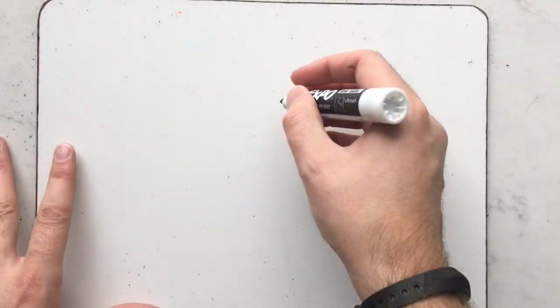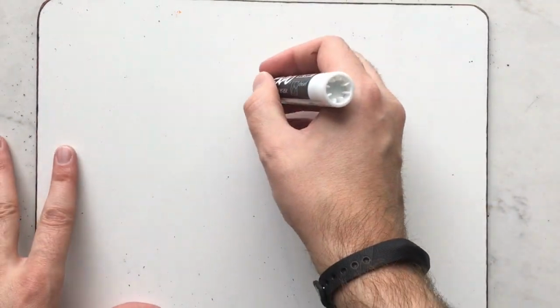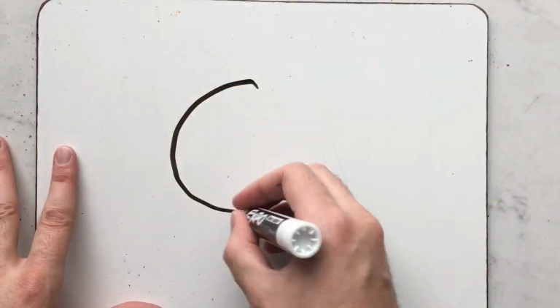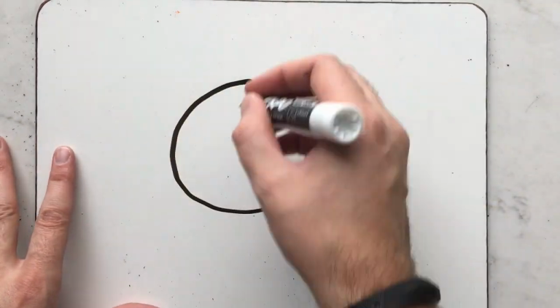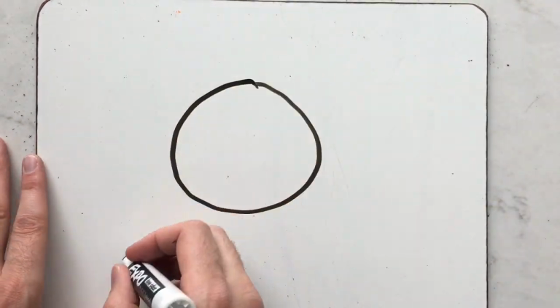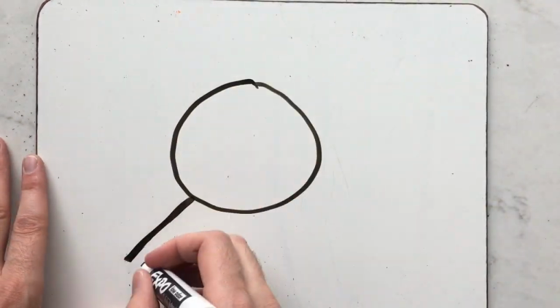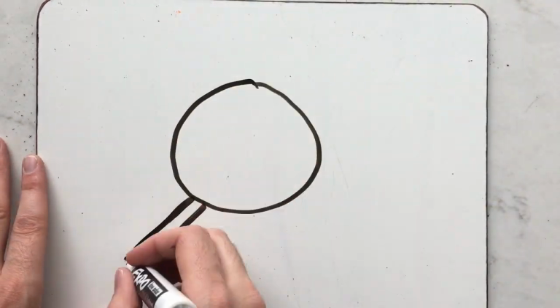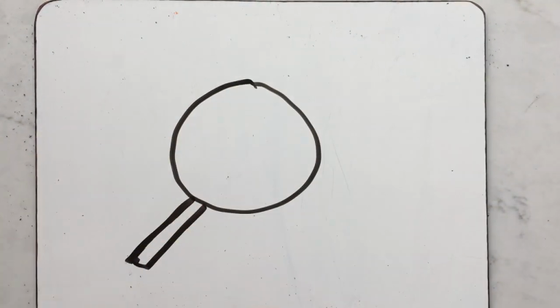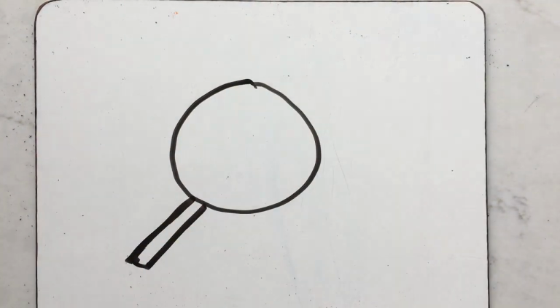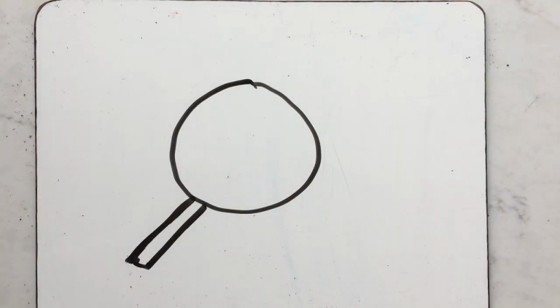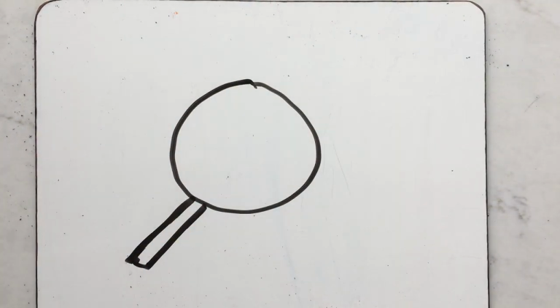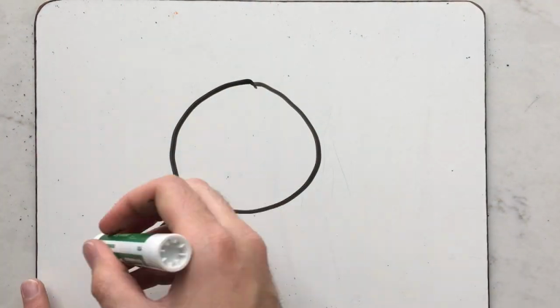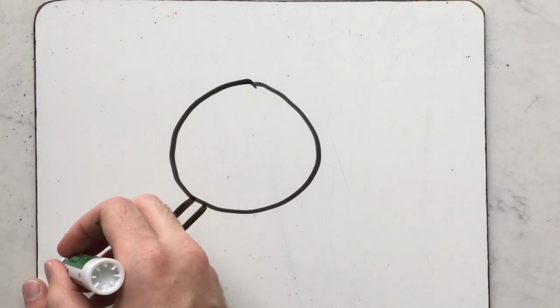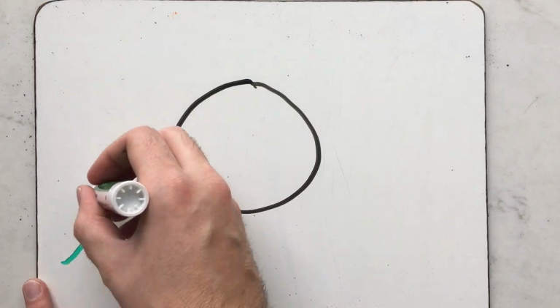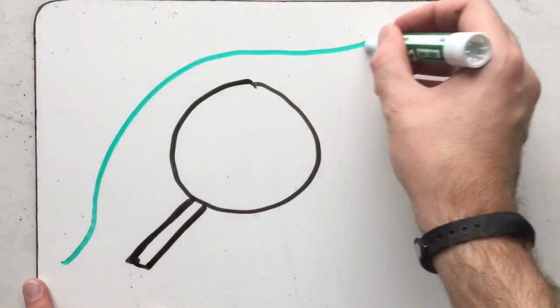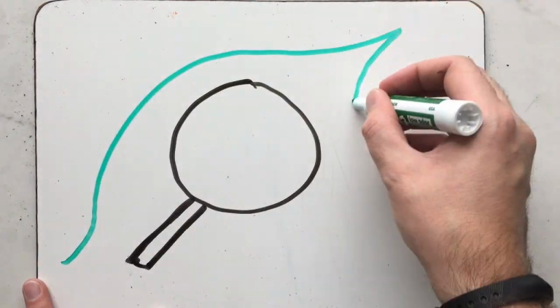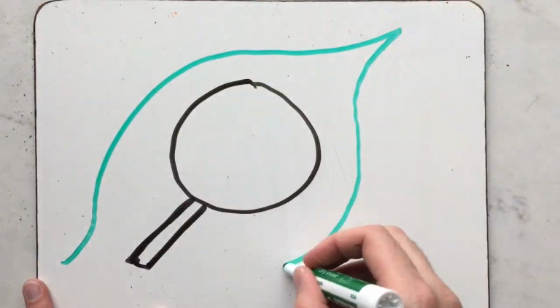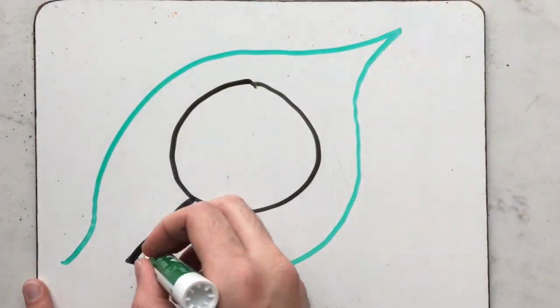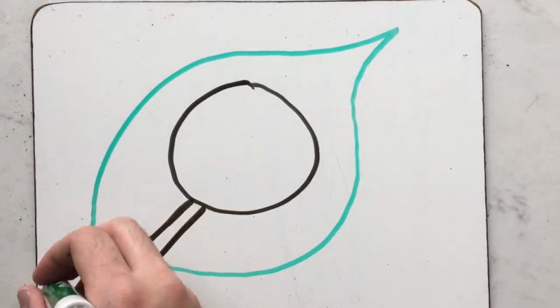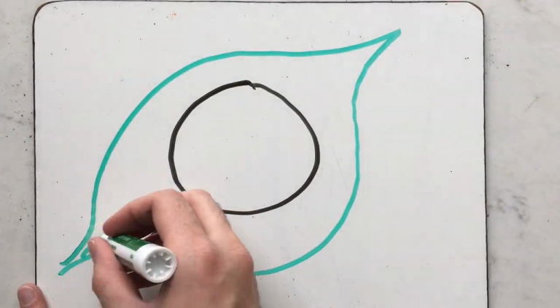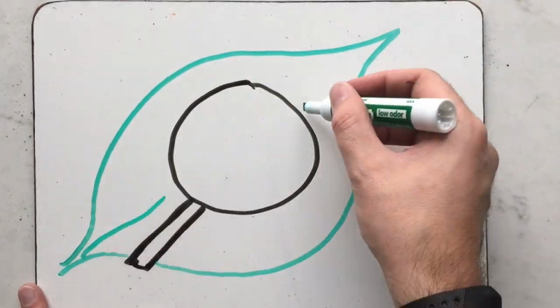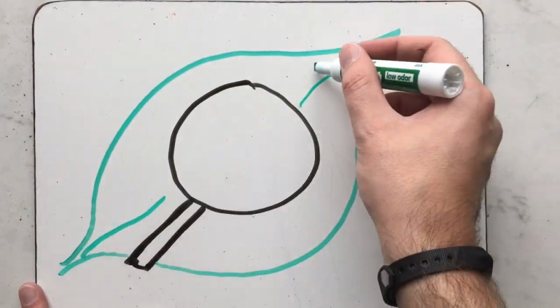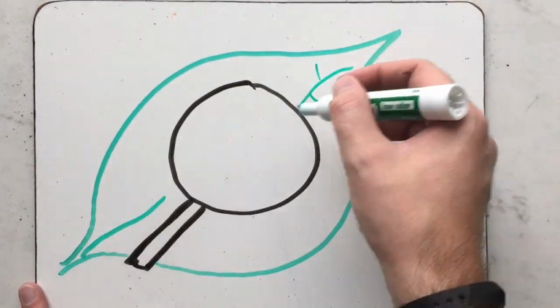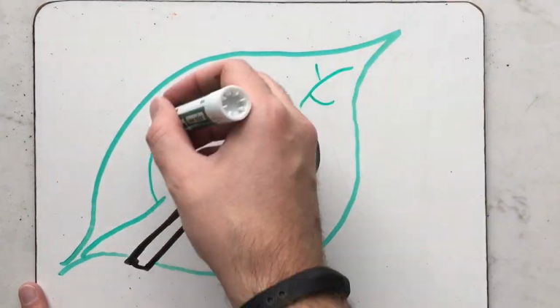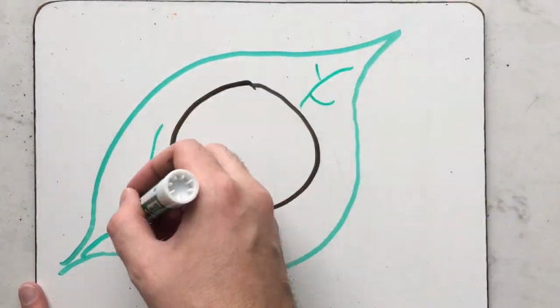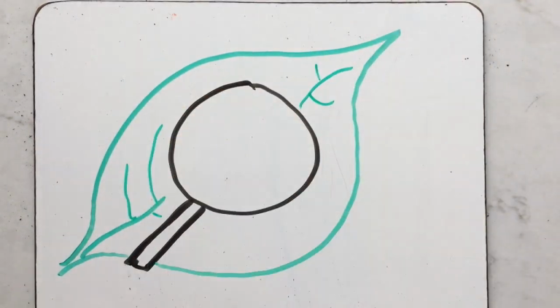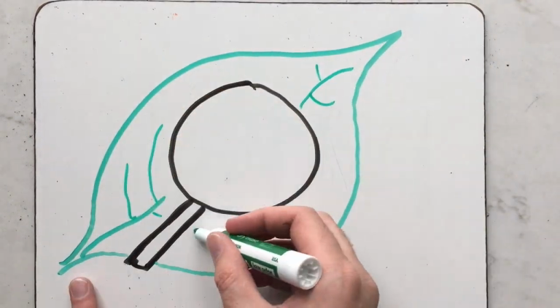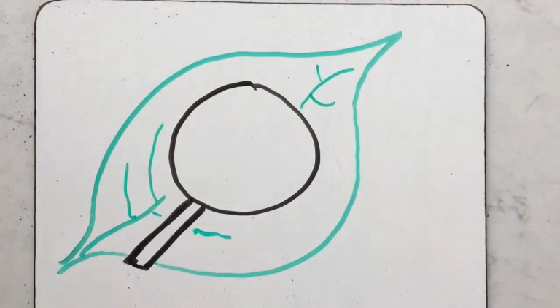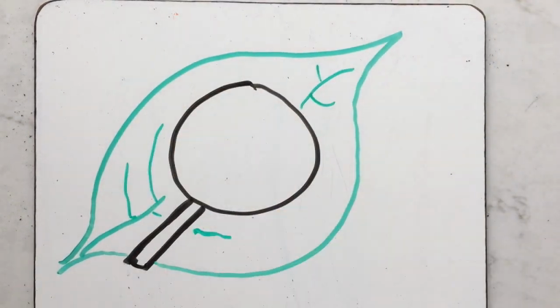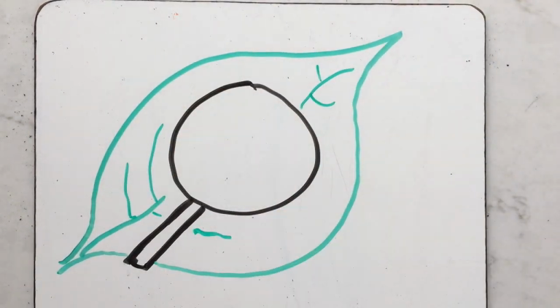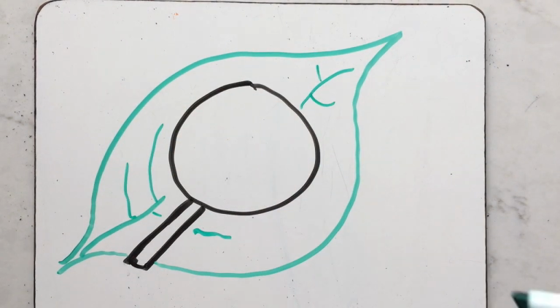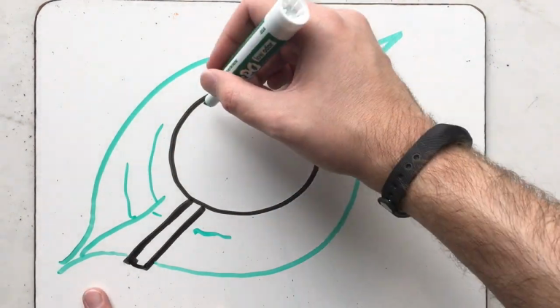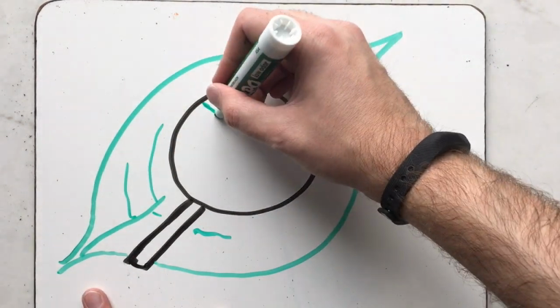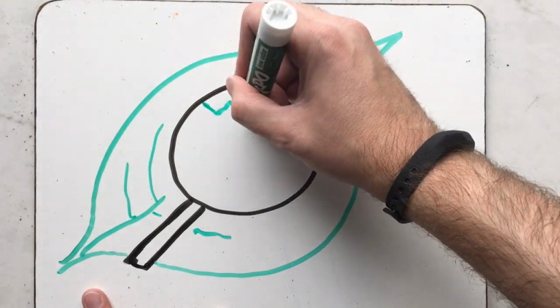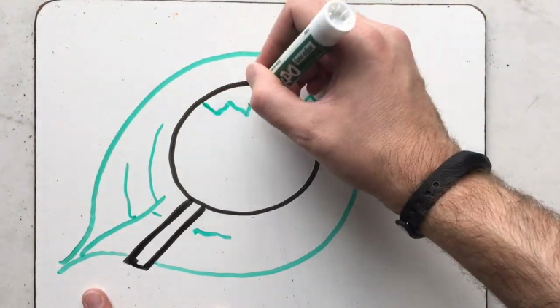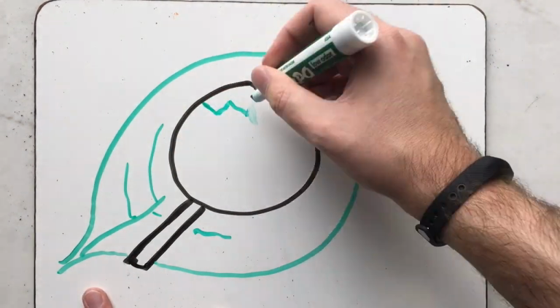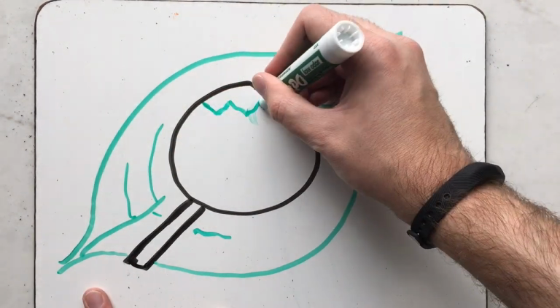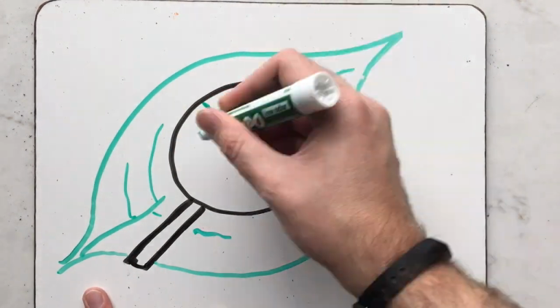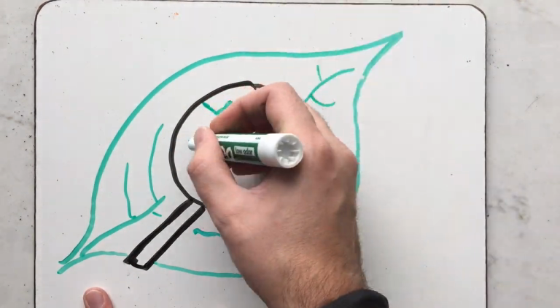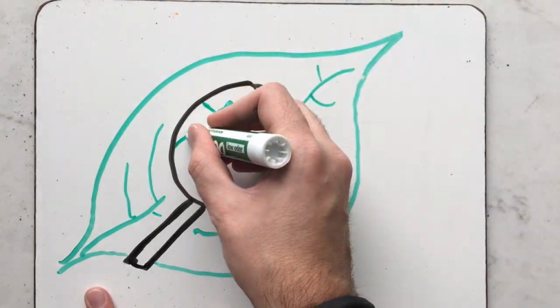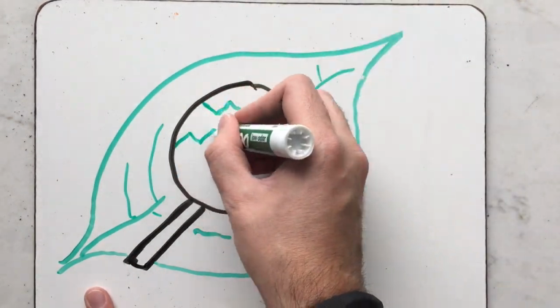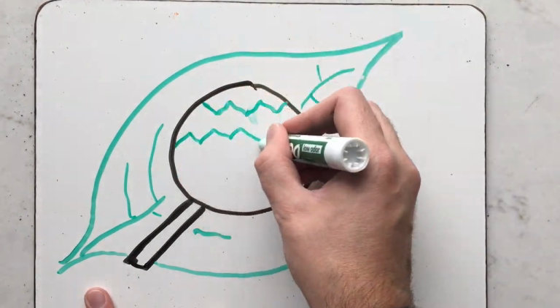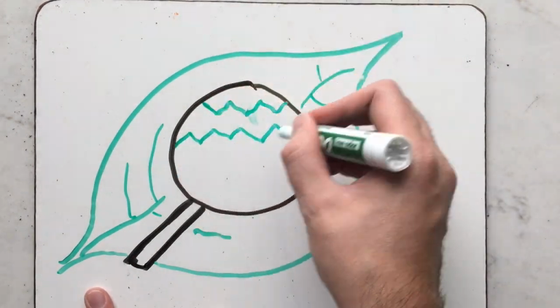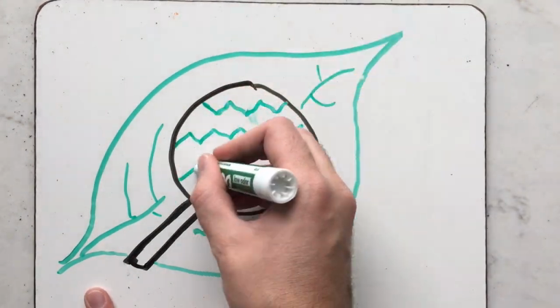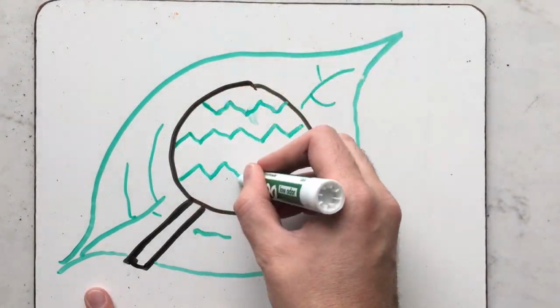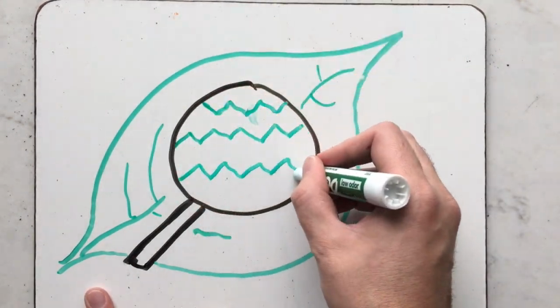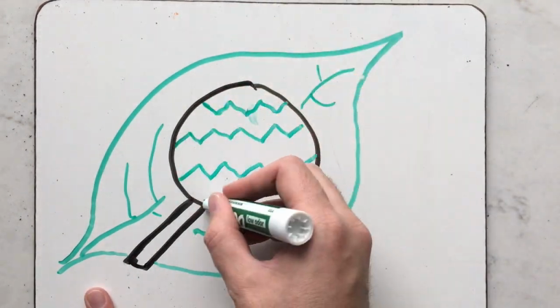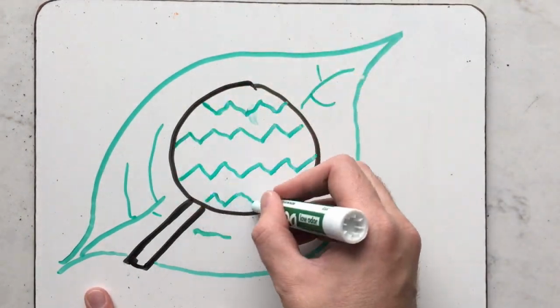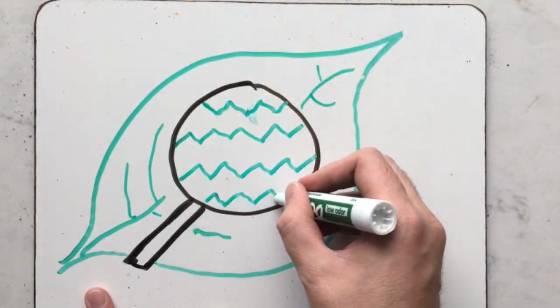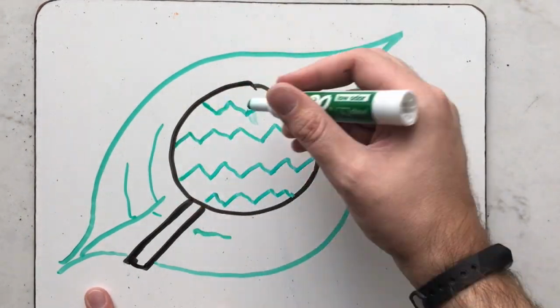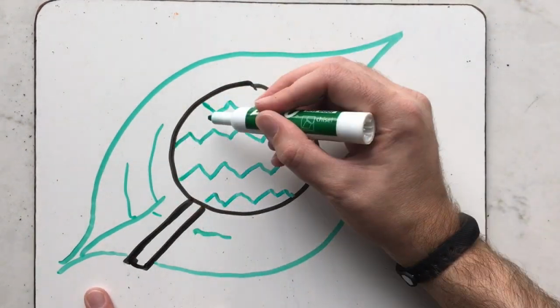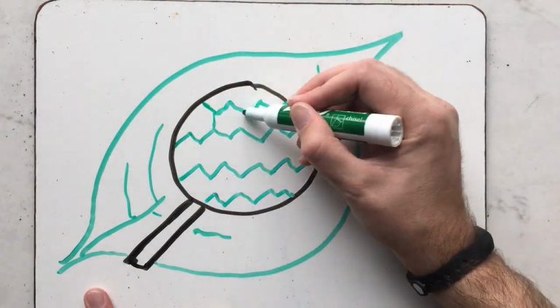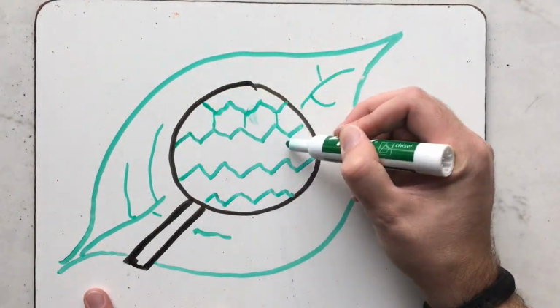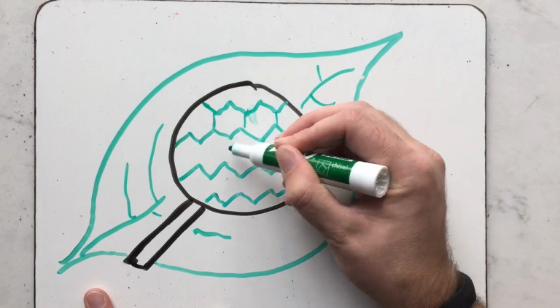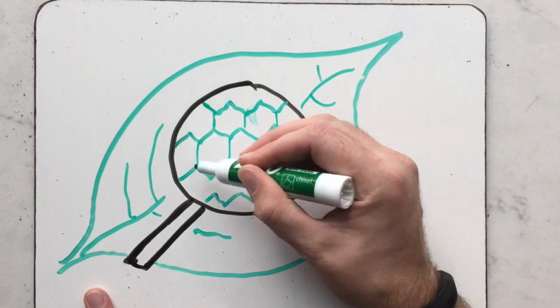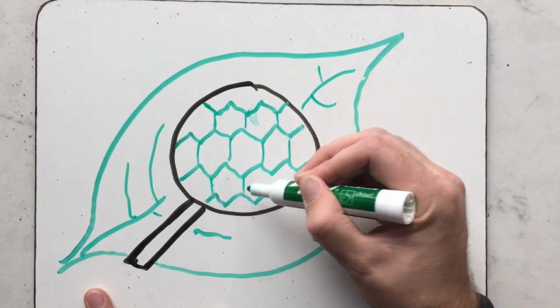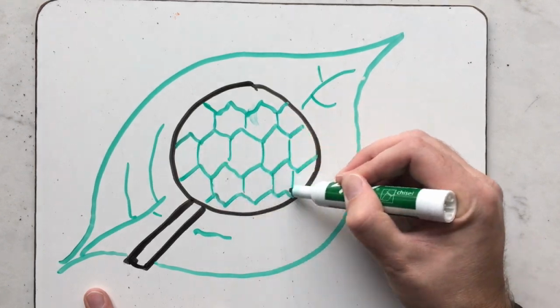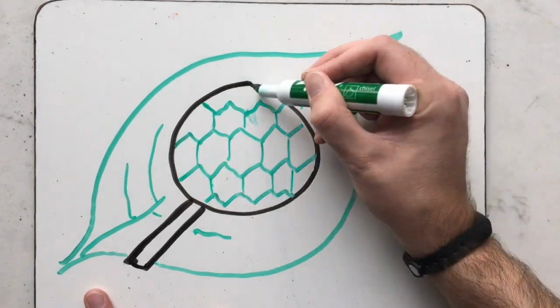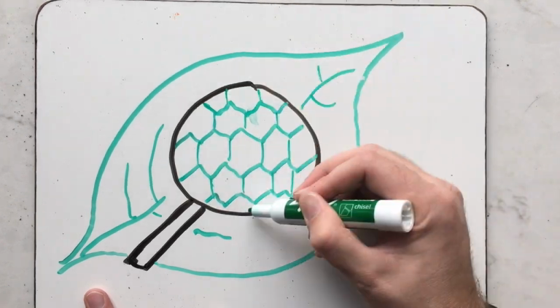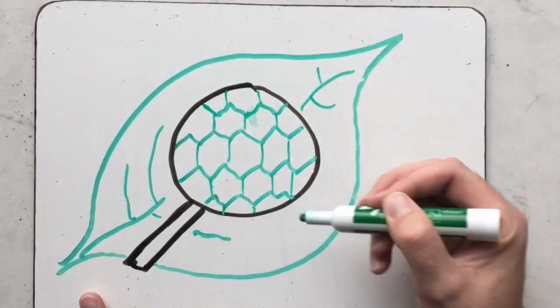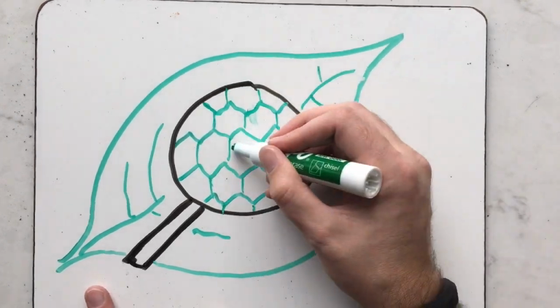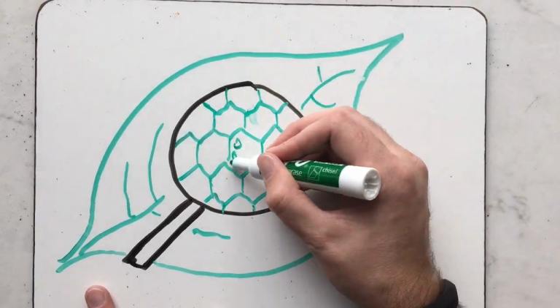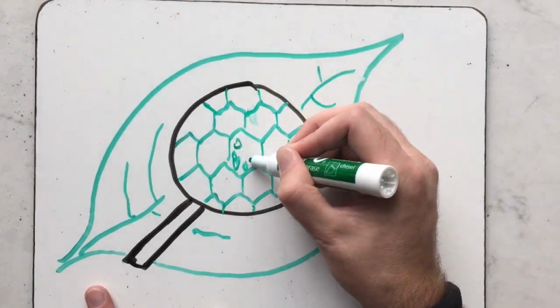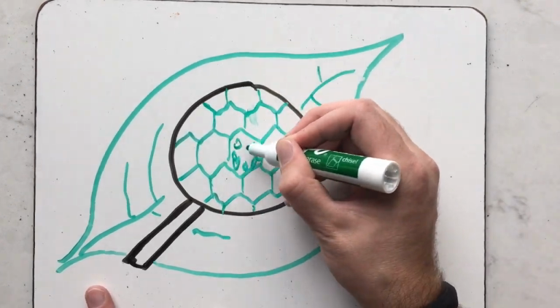Let's zoom in and take a closer look at a leaf. When fall time approaches, trees stop producing something called chlorophyll.